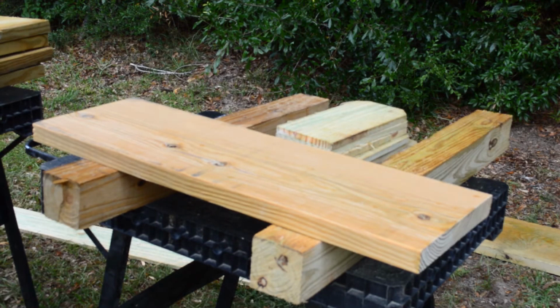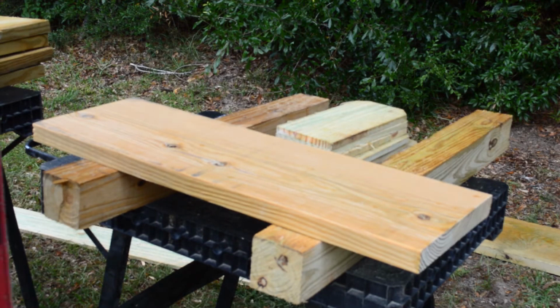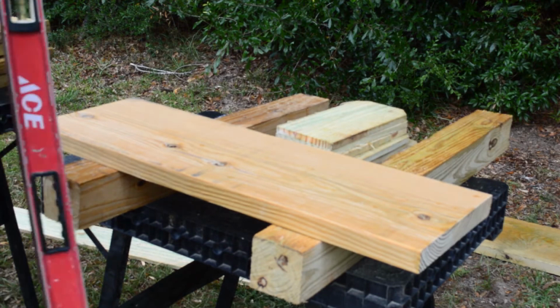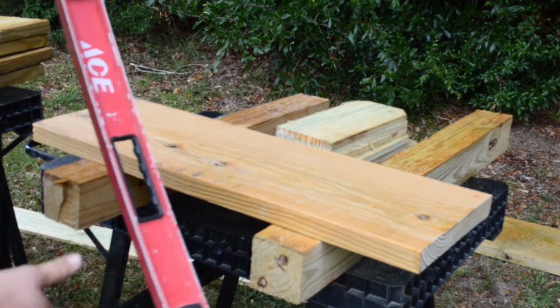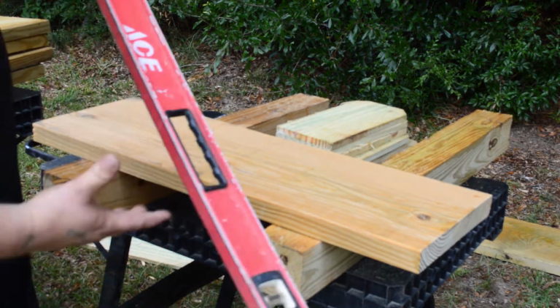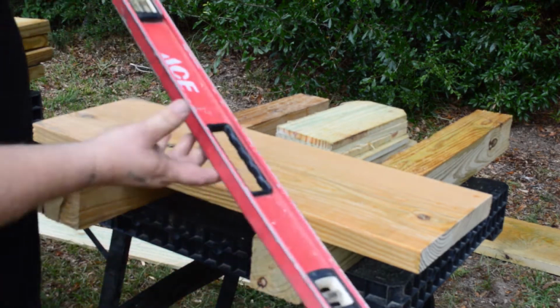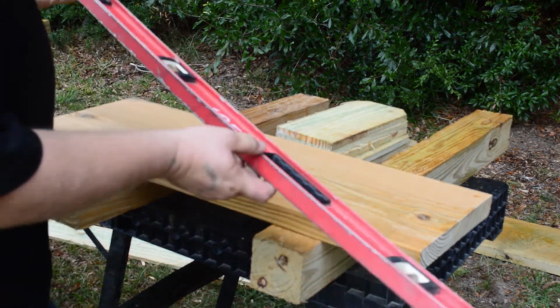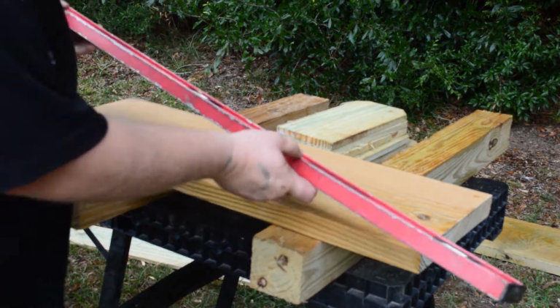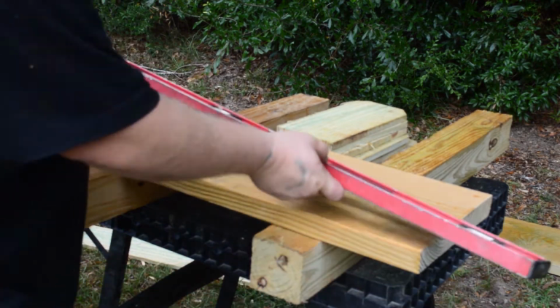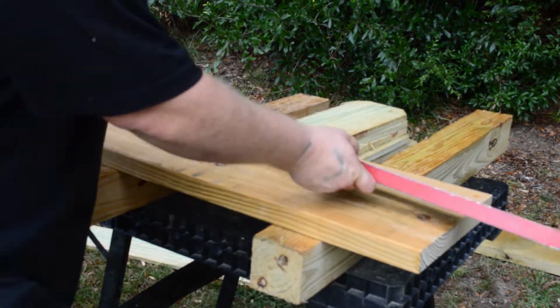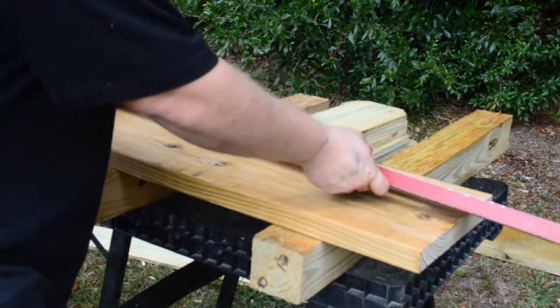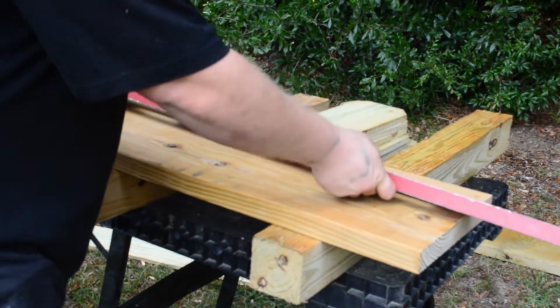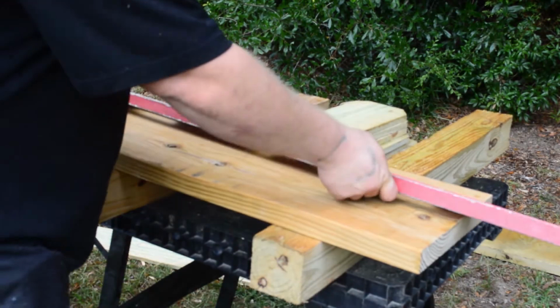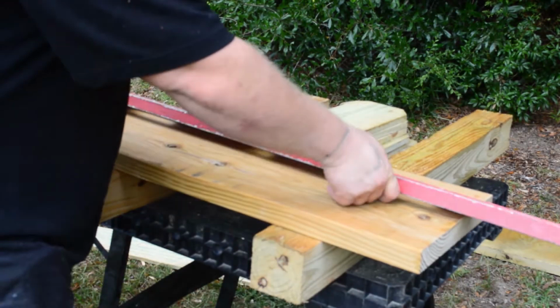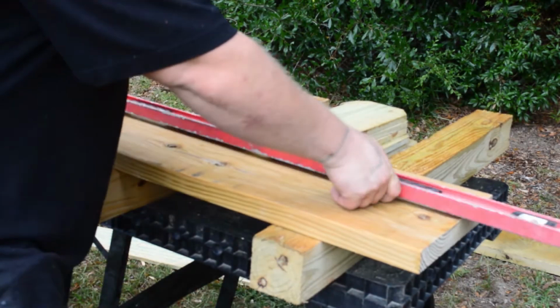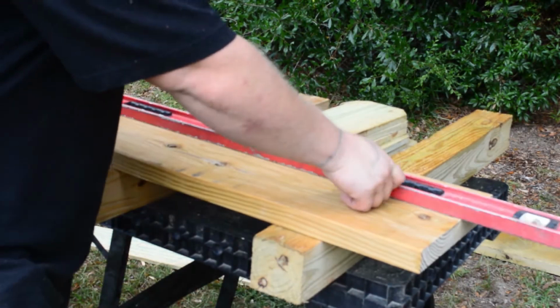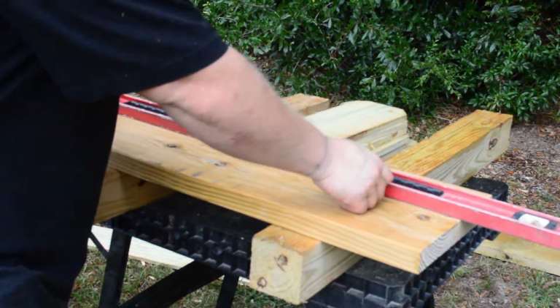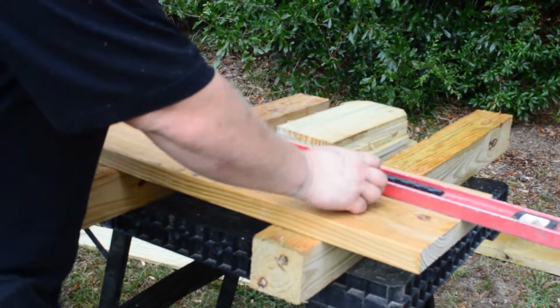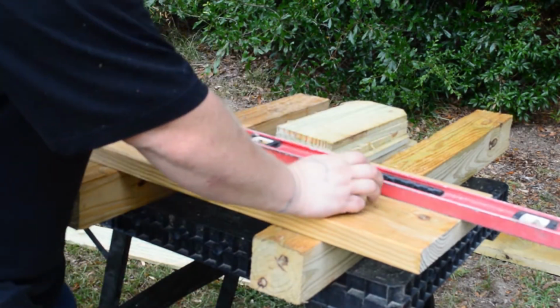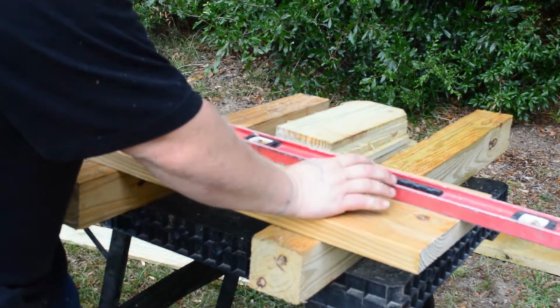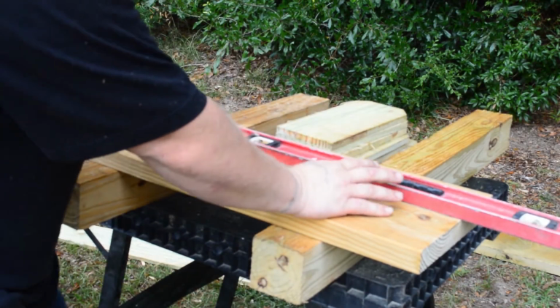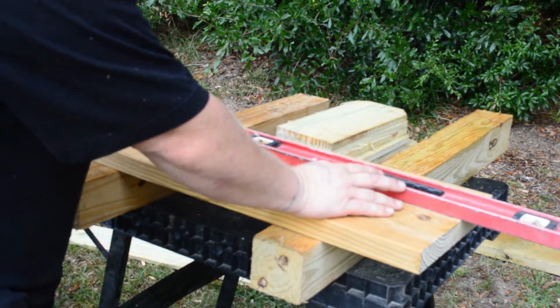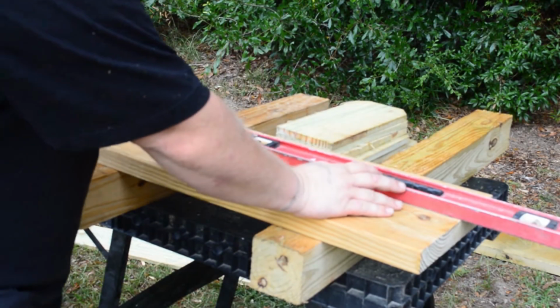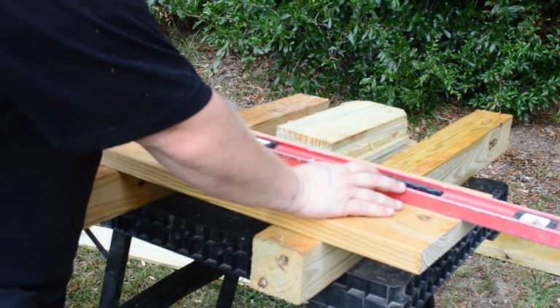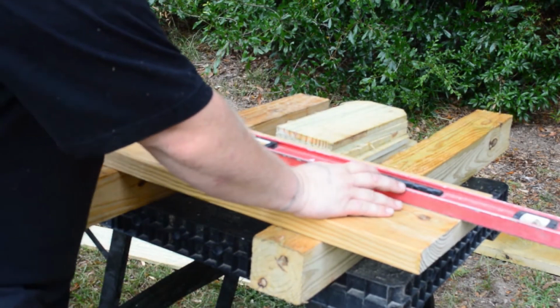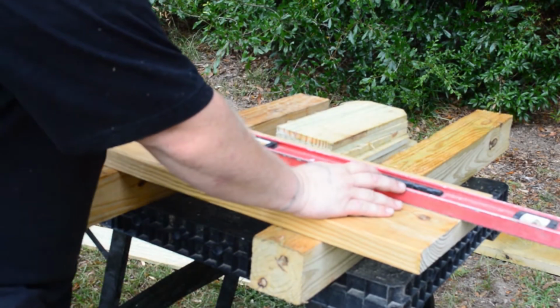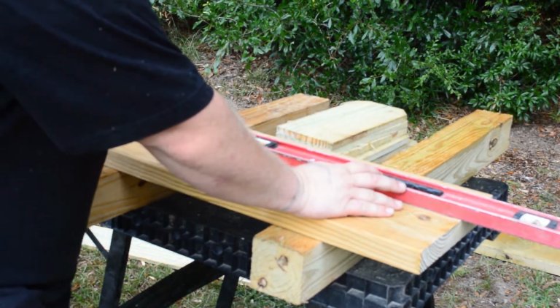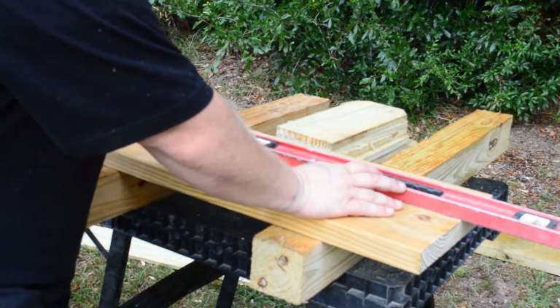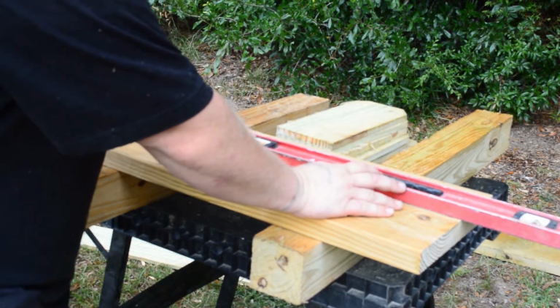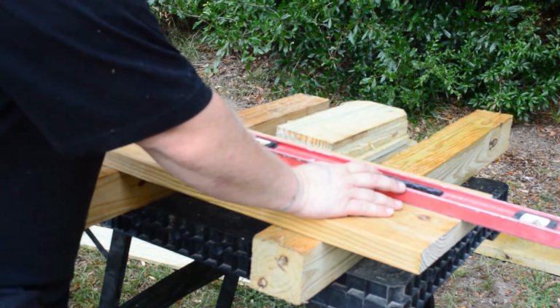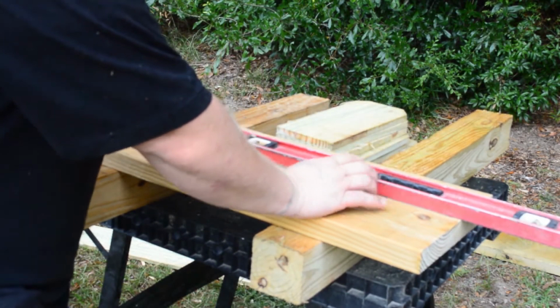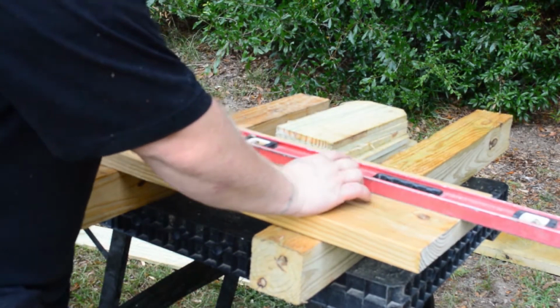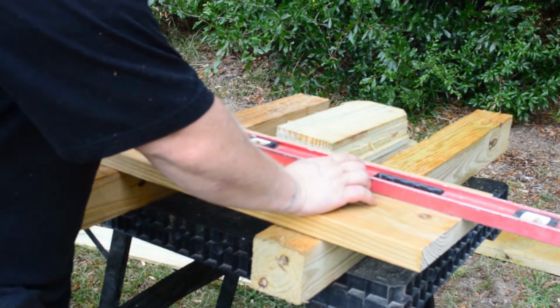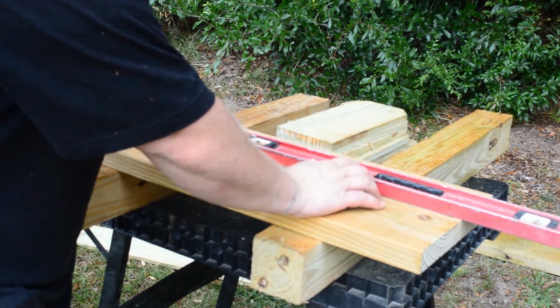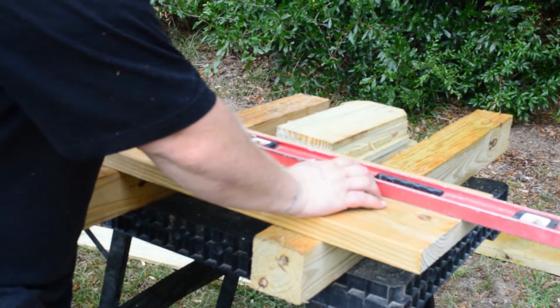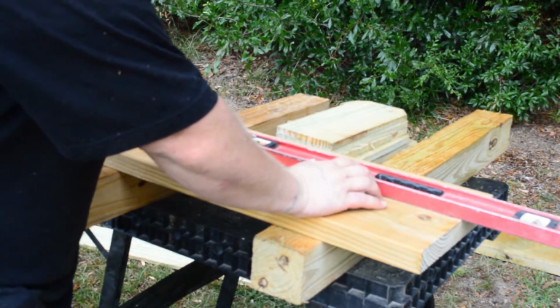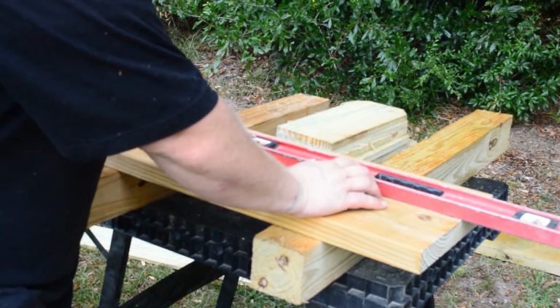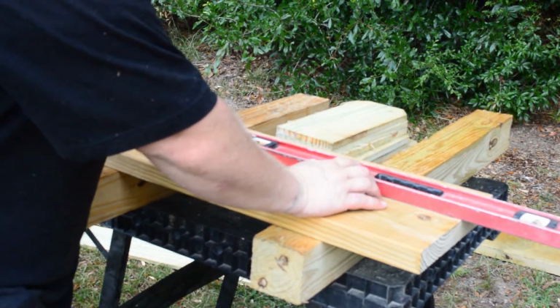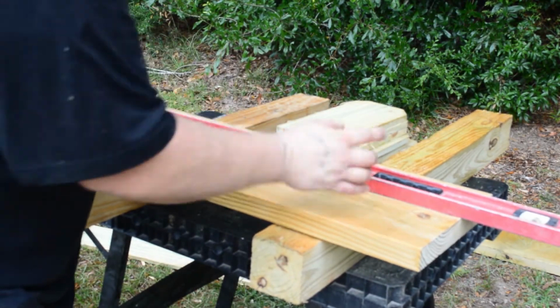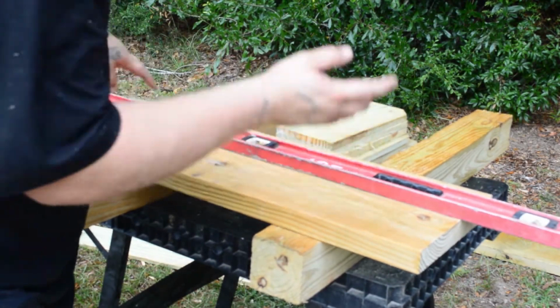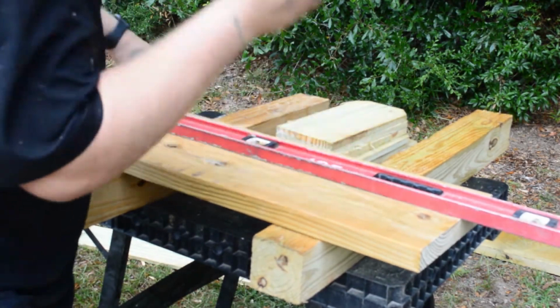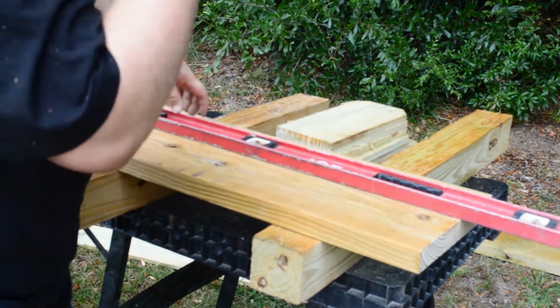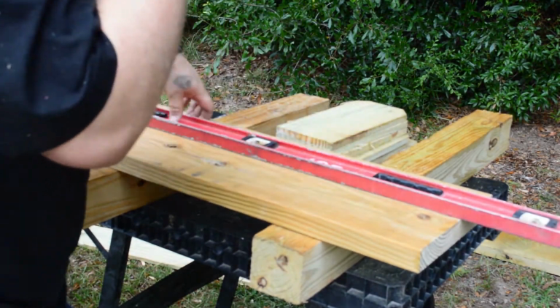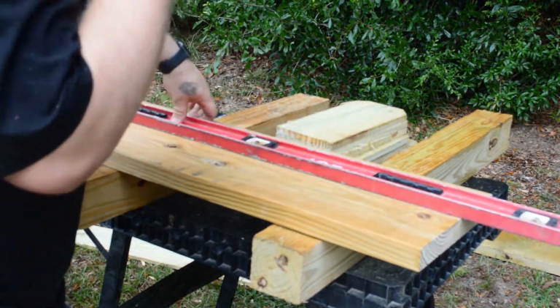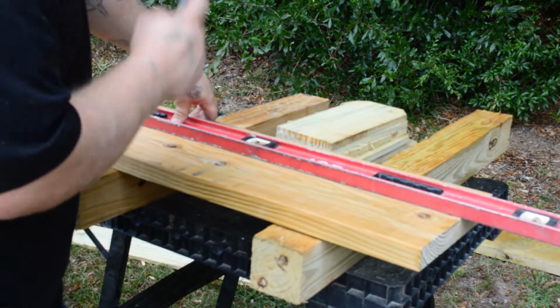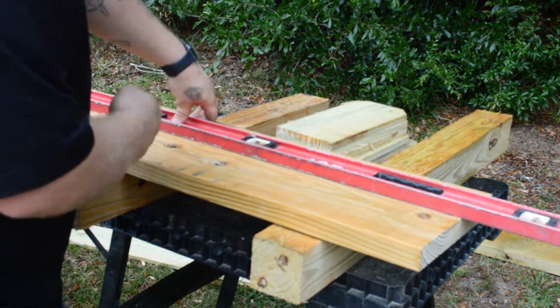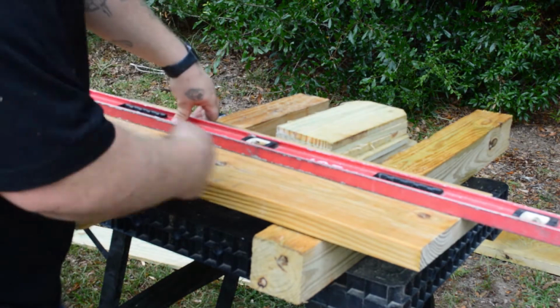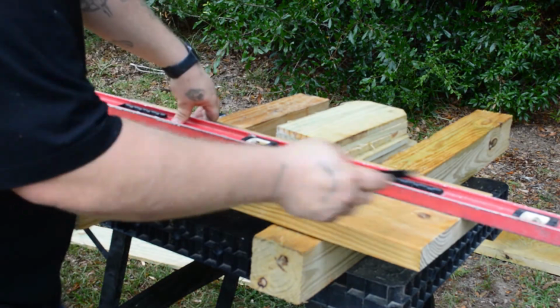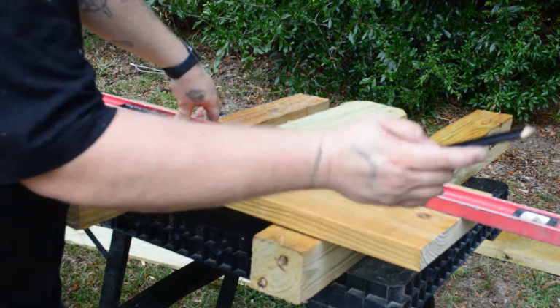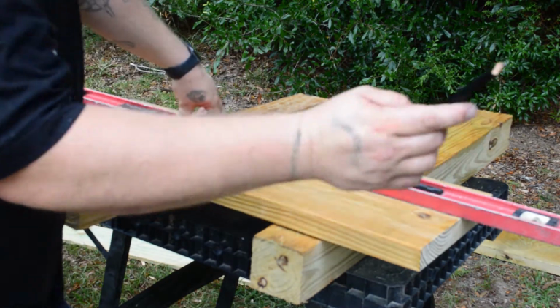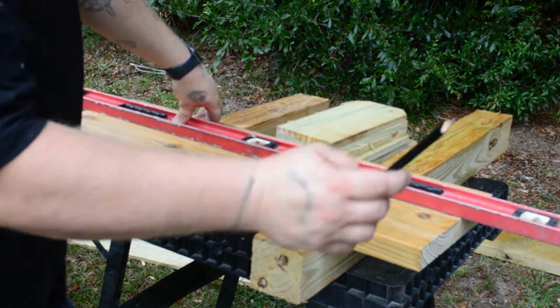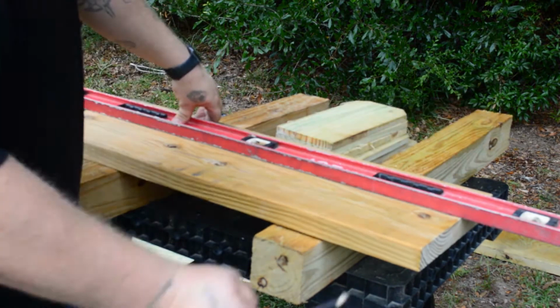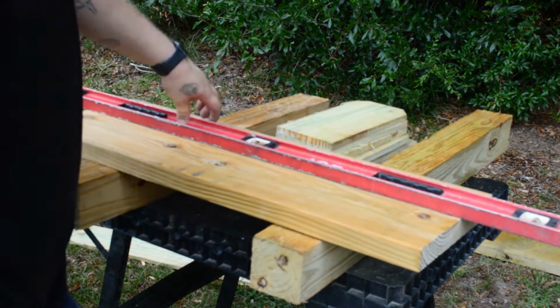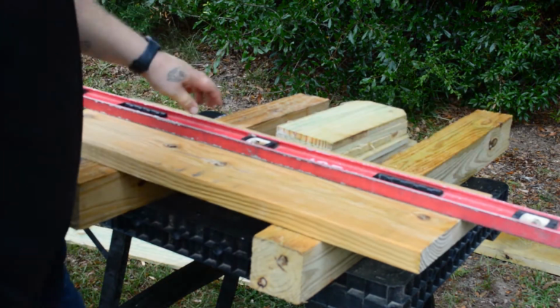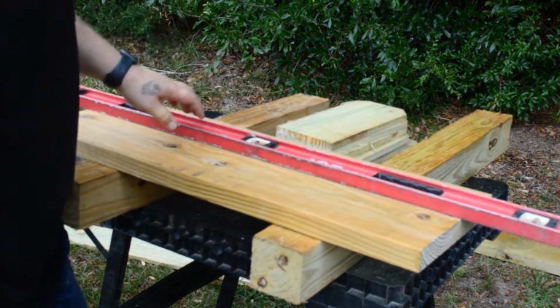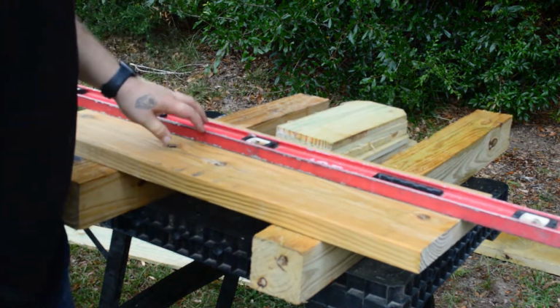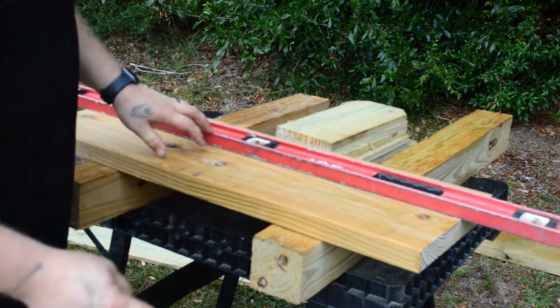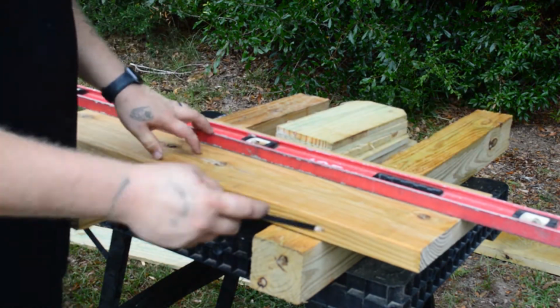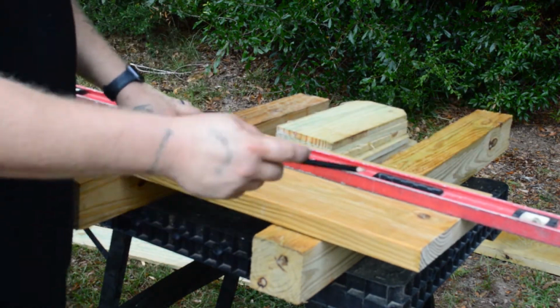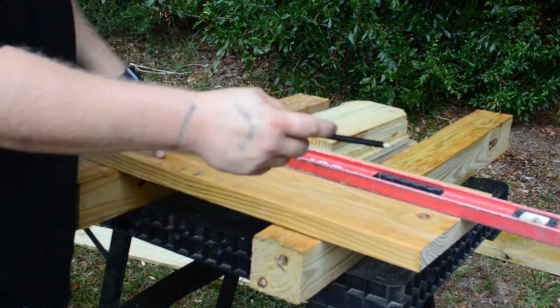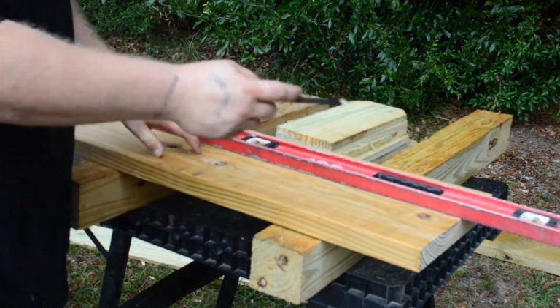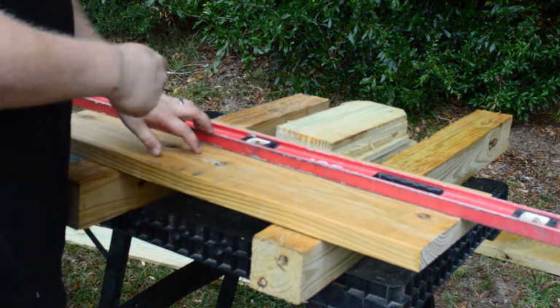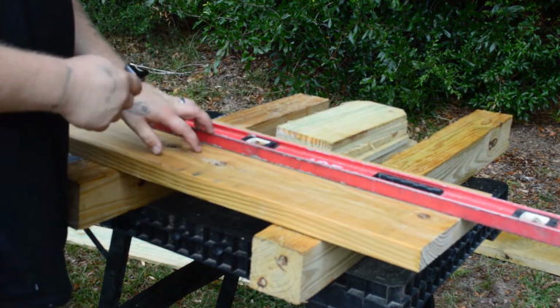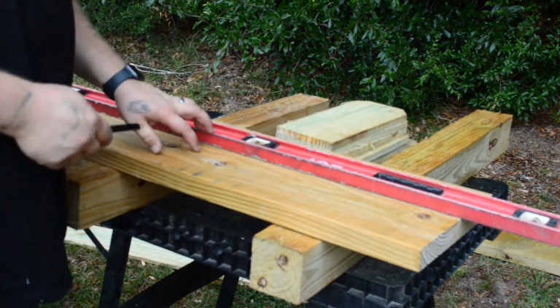Then I take a level across it, line up your two marks and mark it, and then you're gonna rip it.